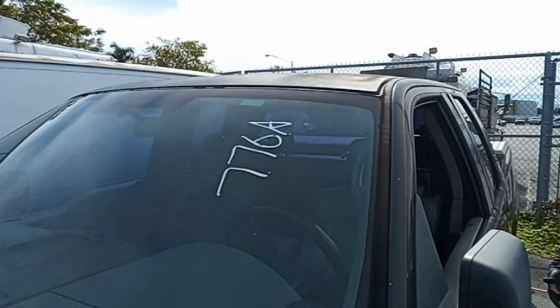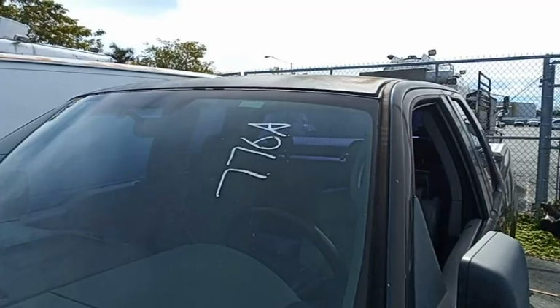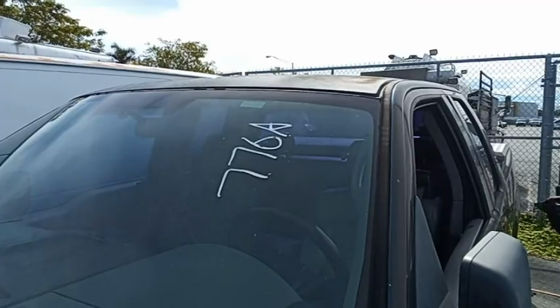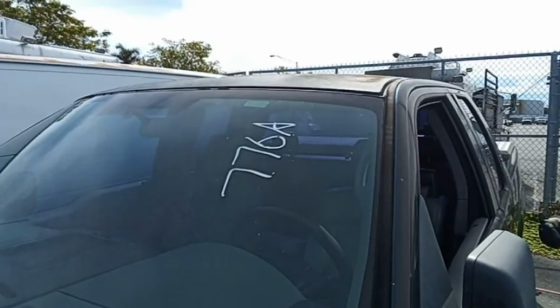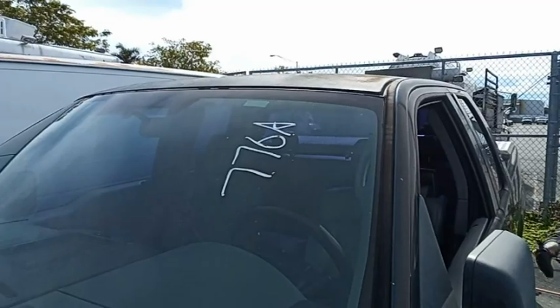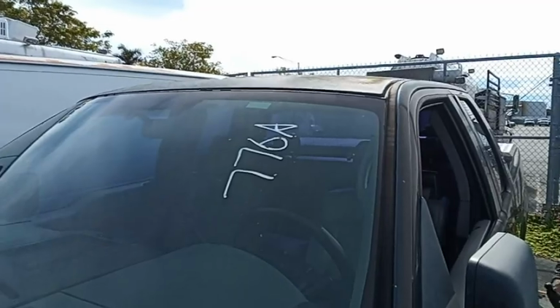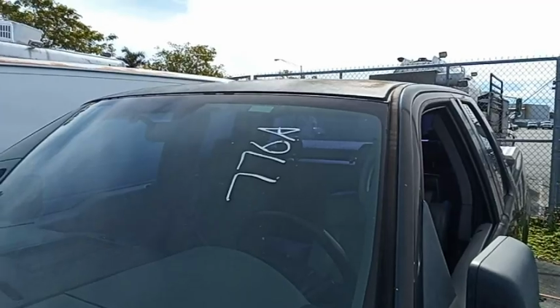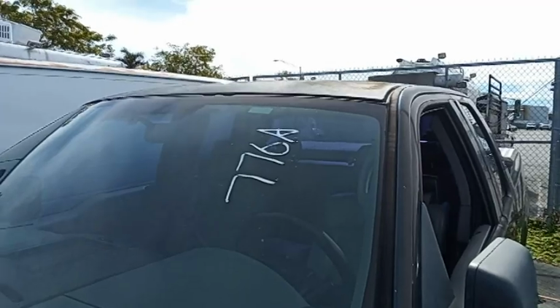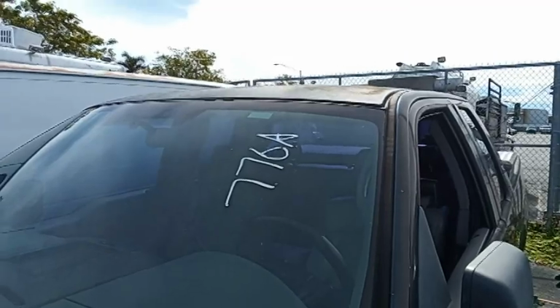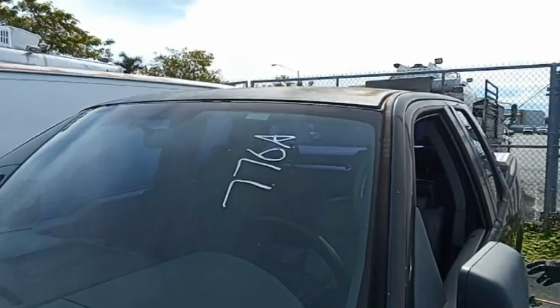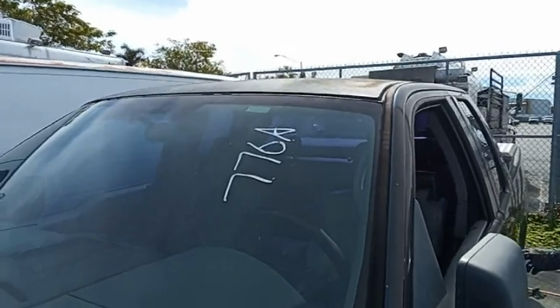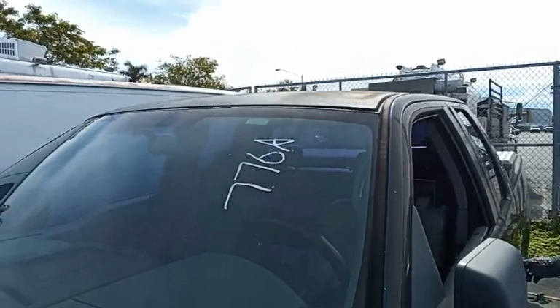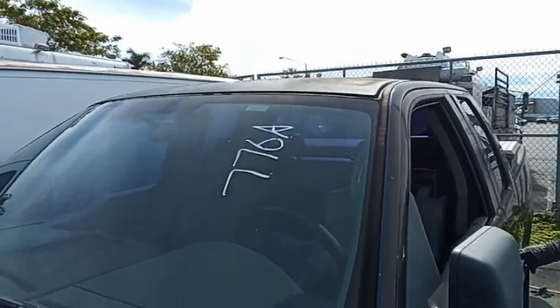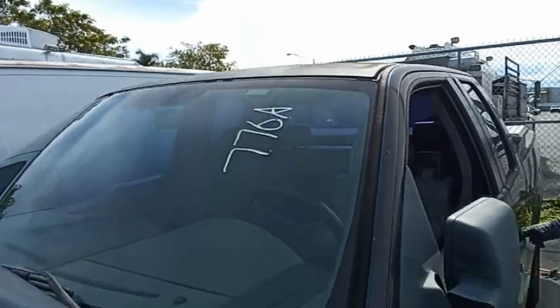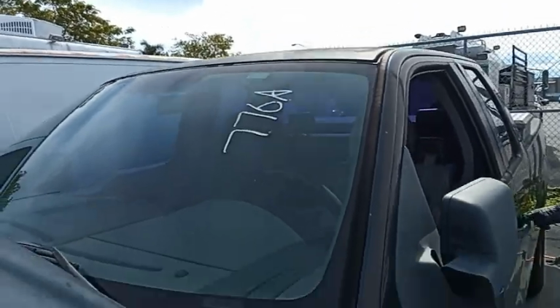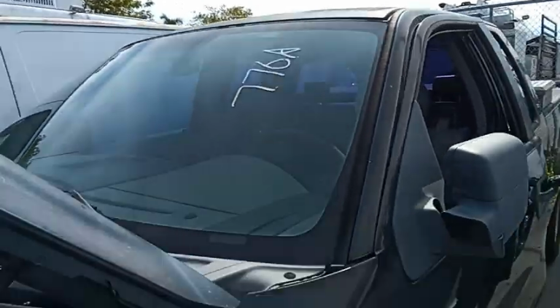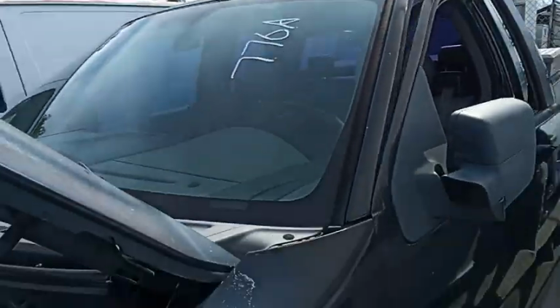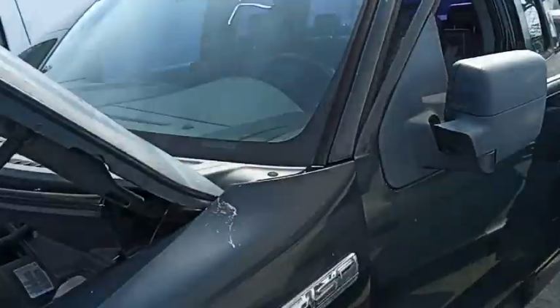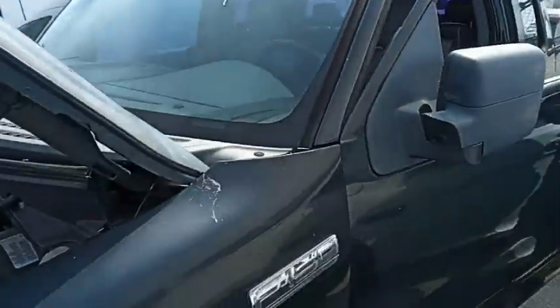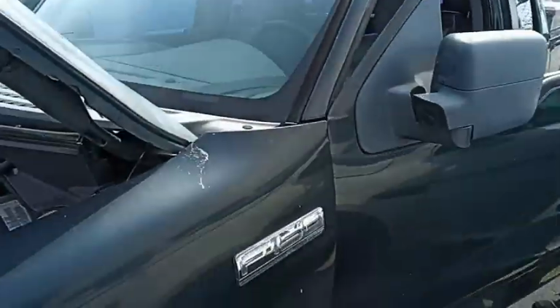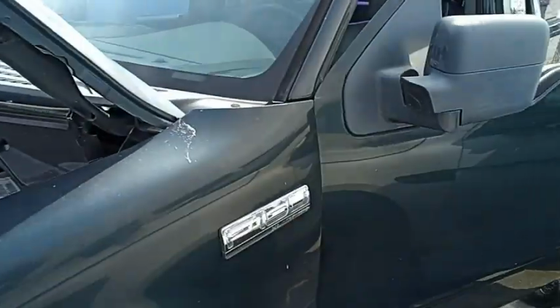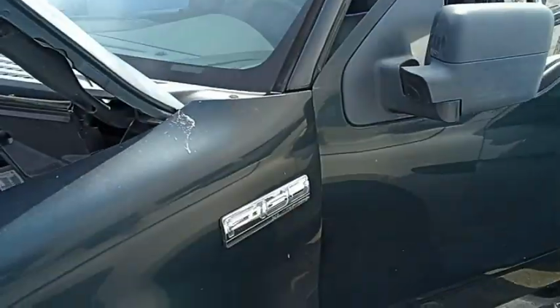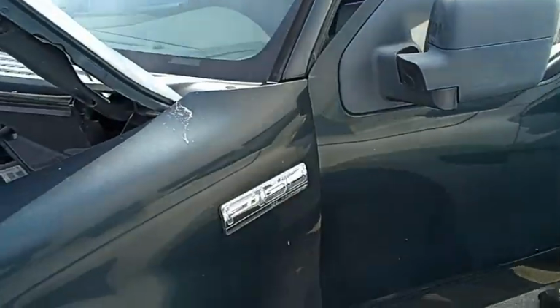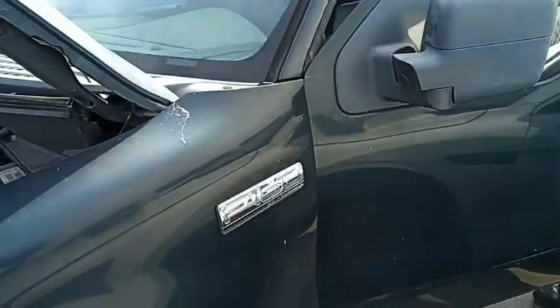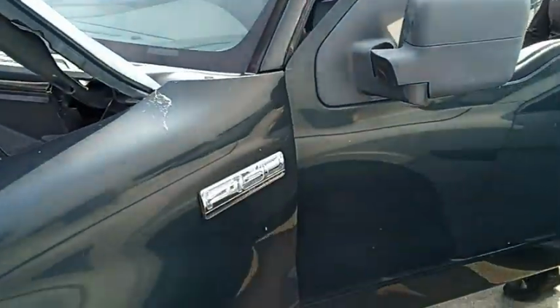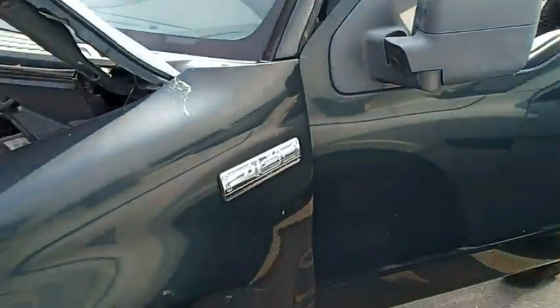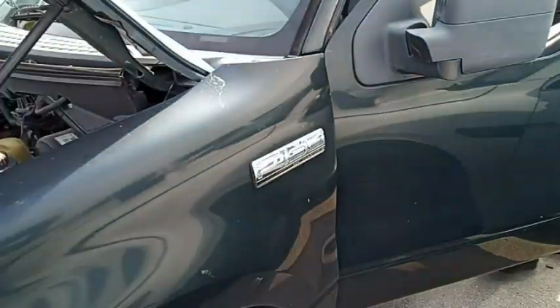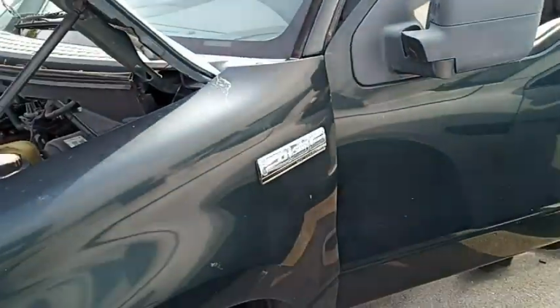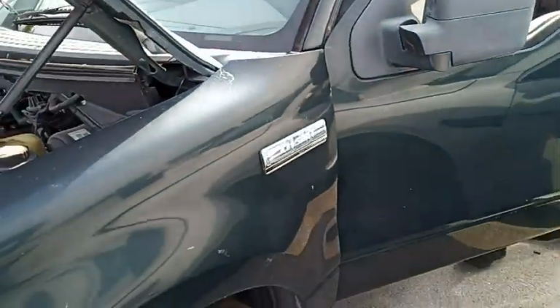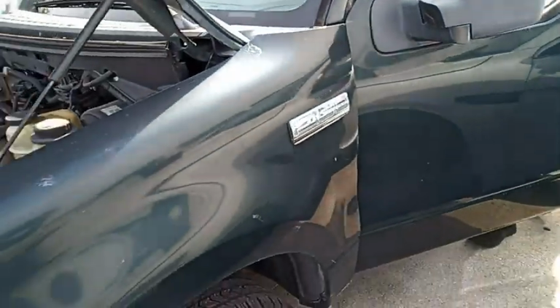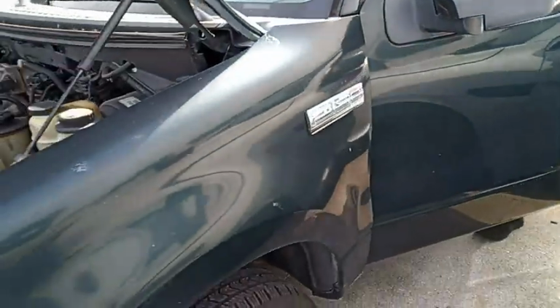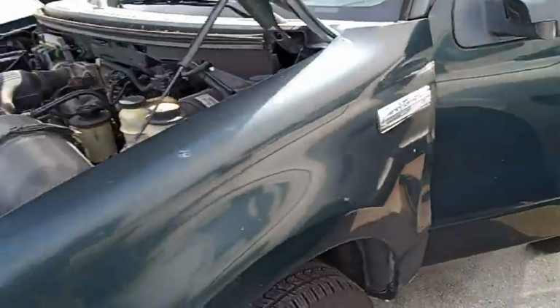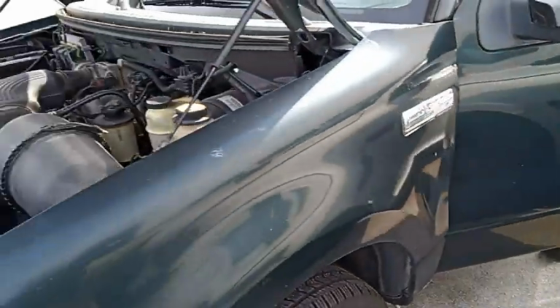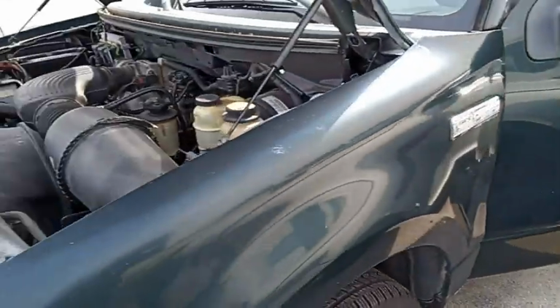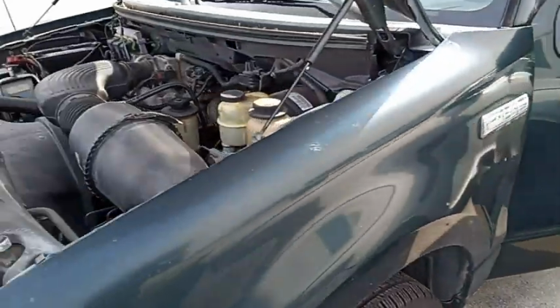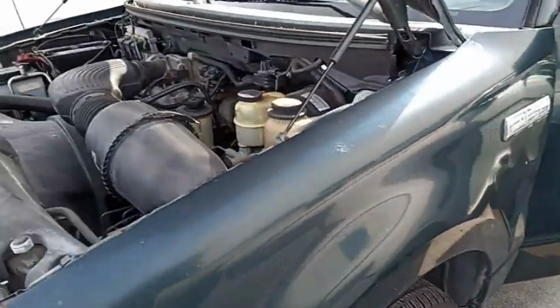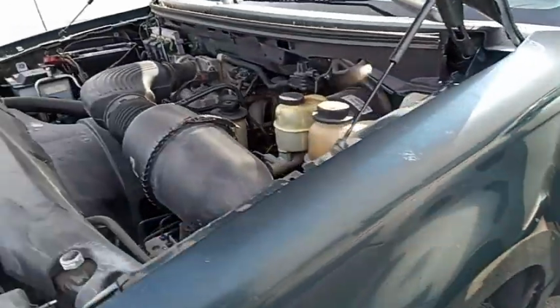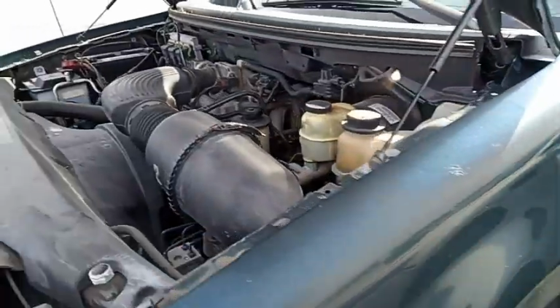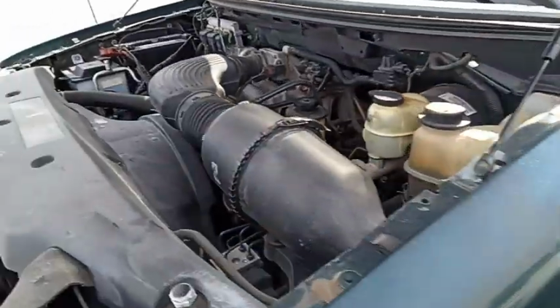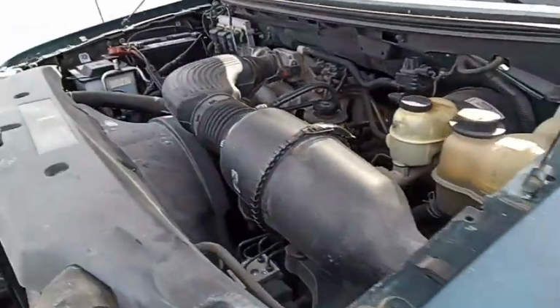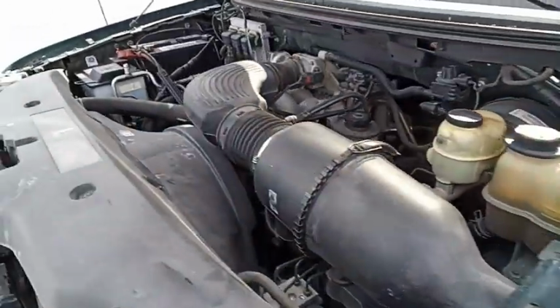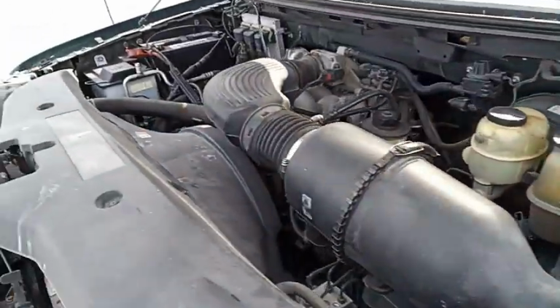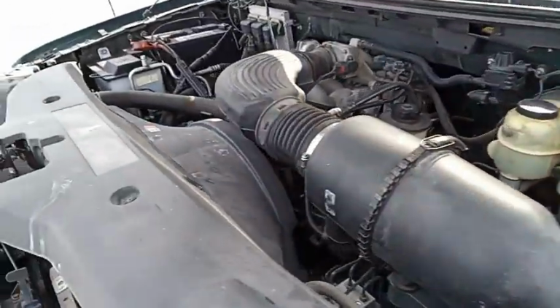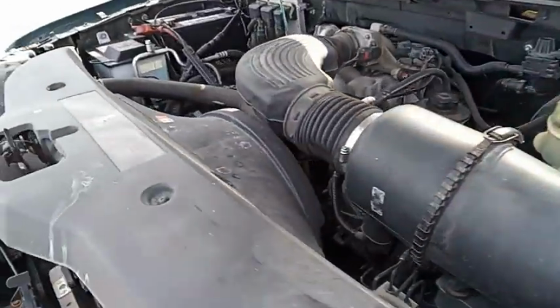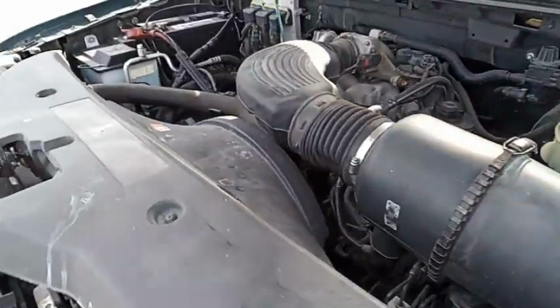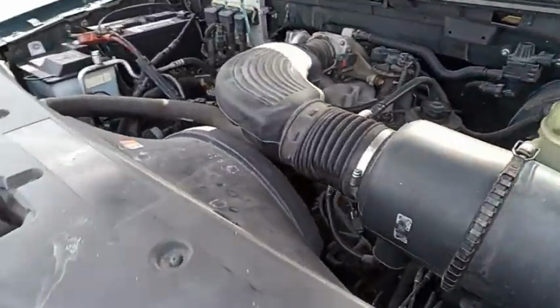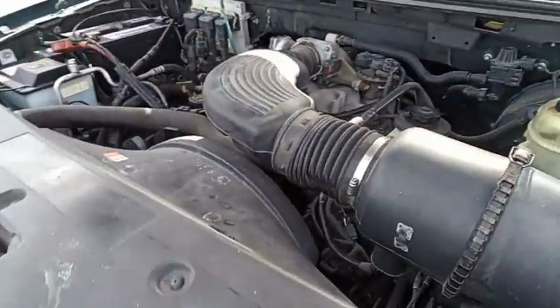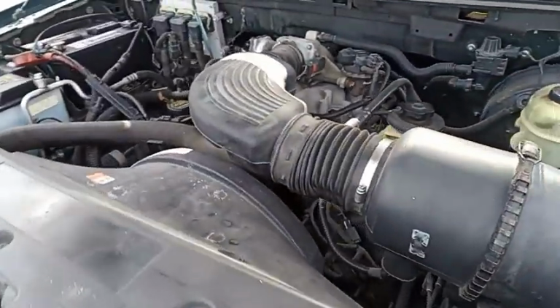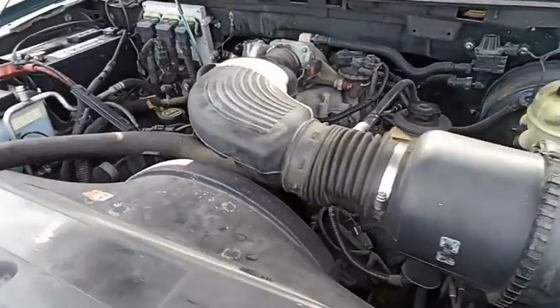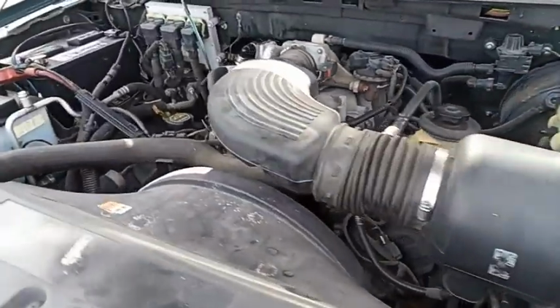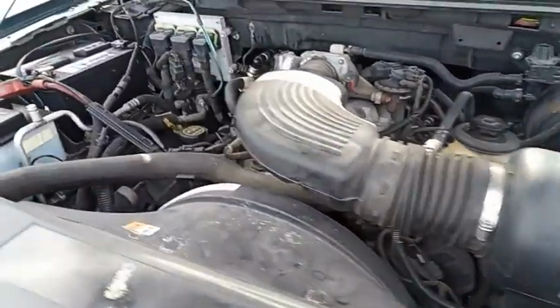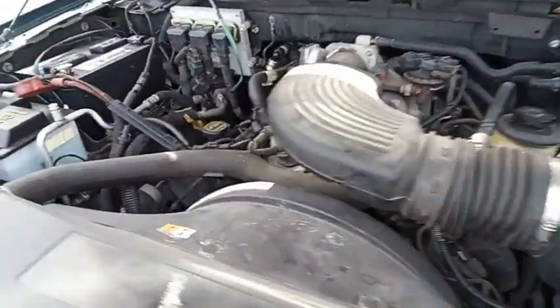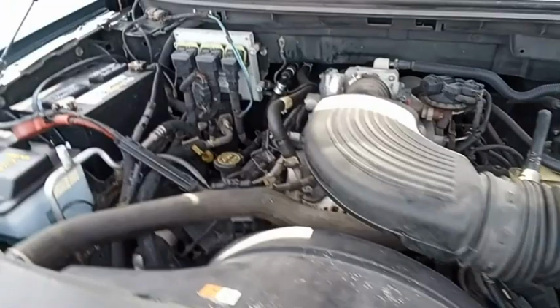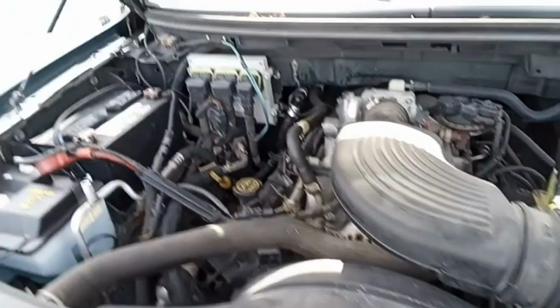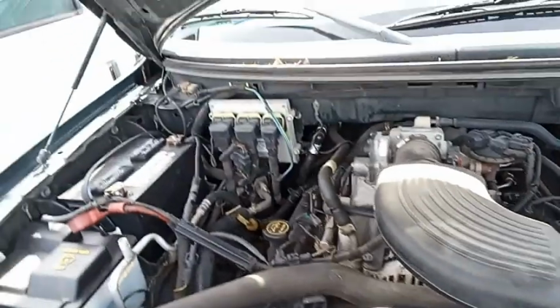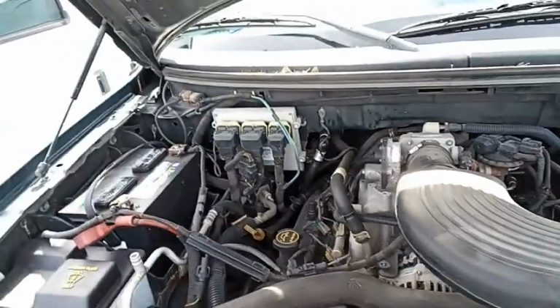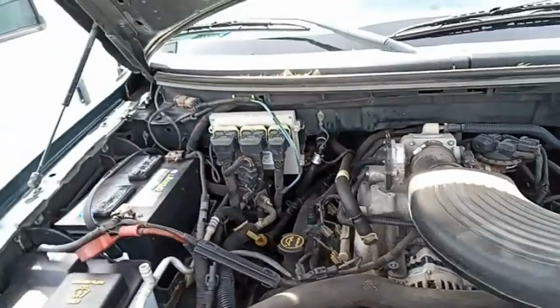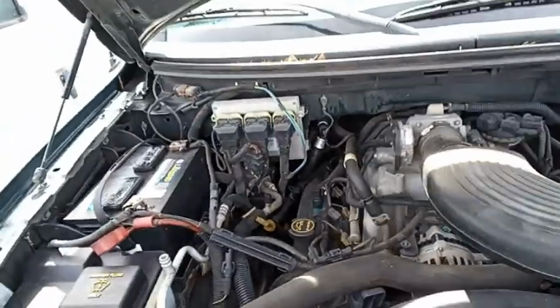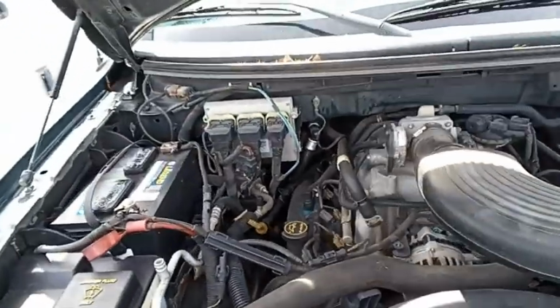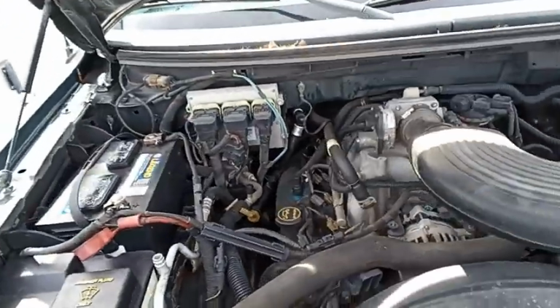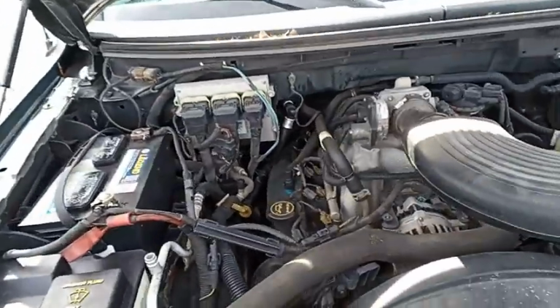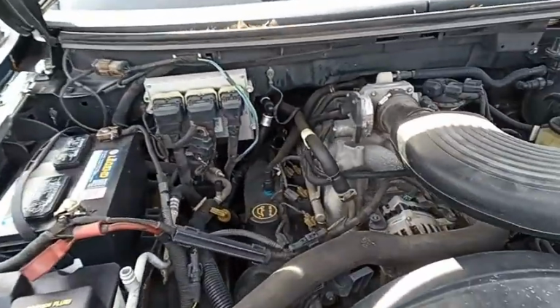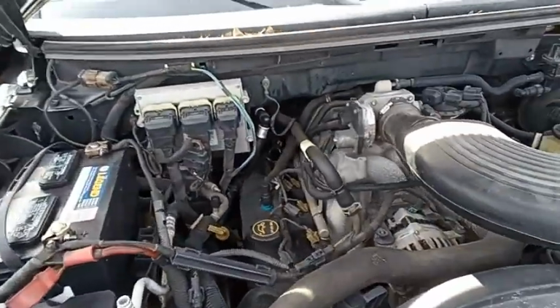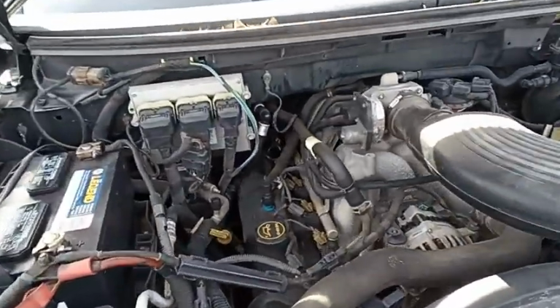This is a Ford F-150. As you can see here, it starts off.